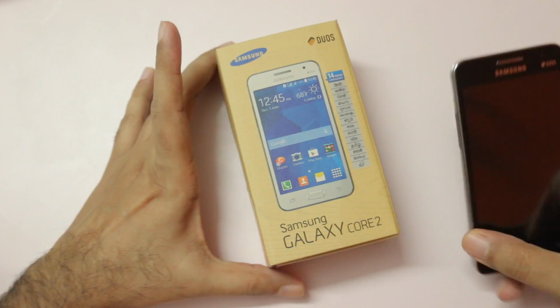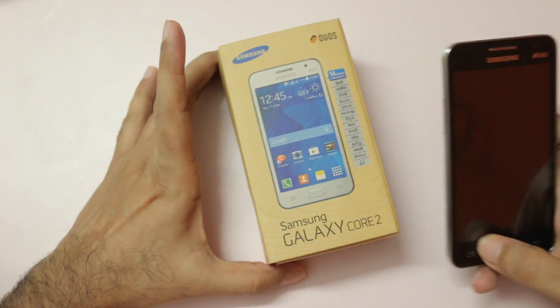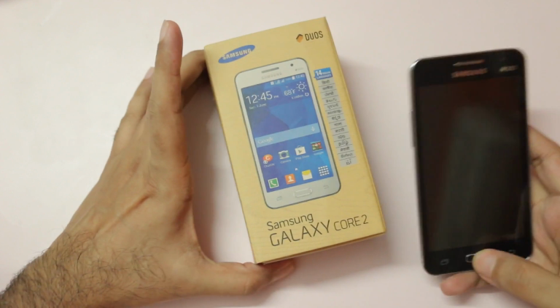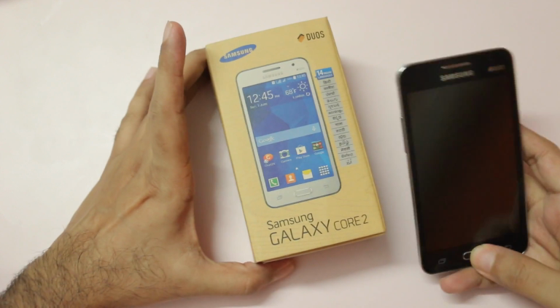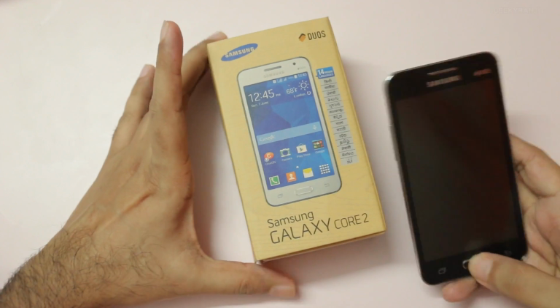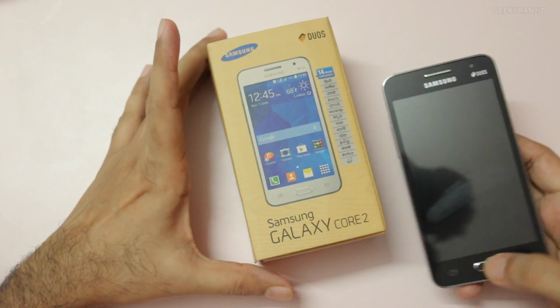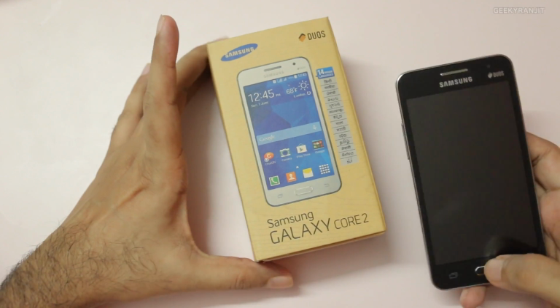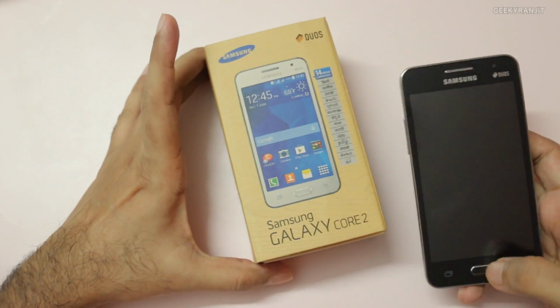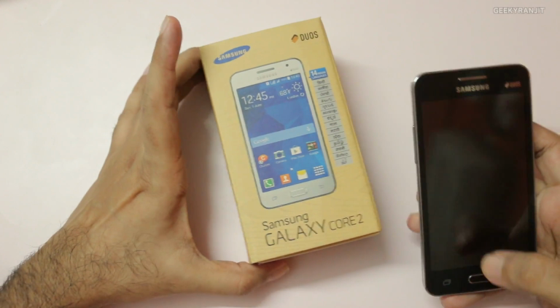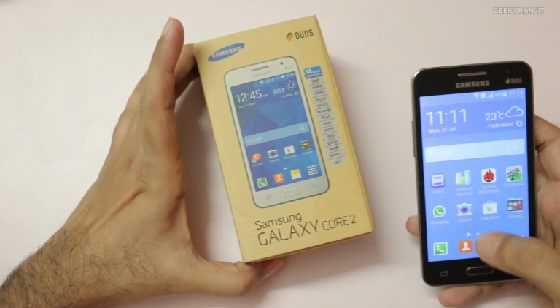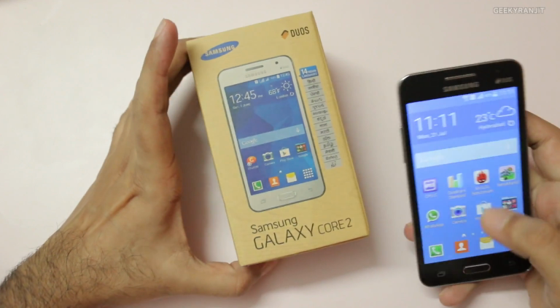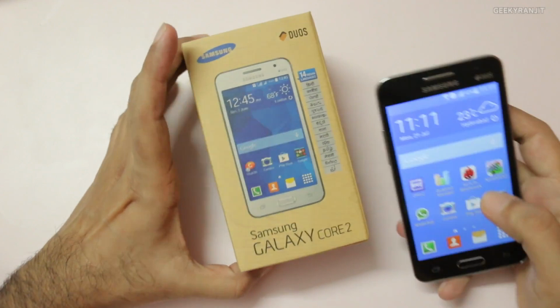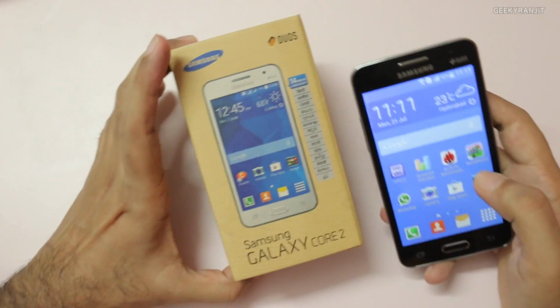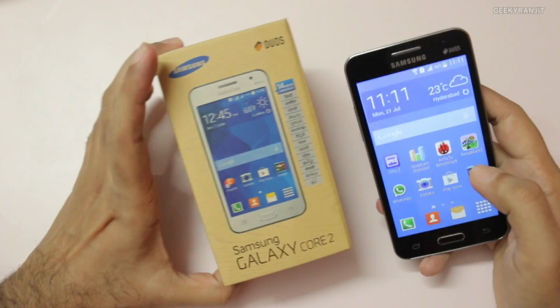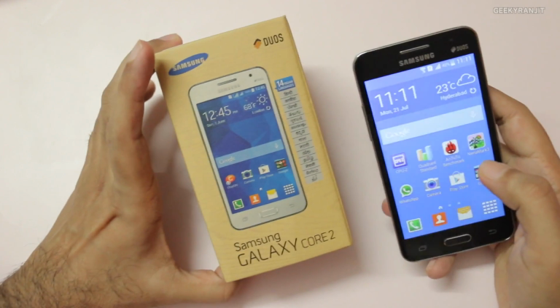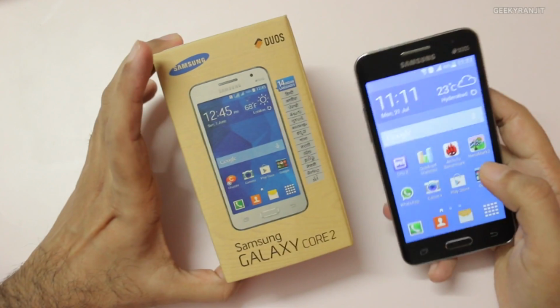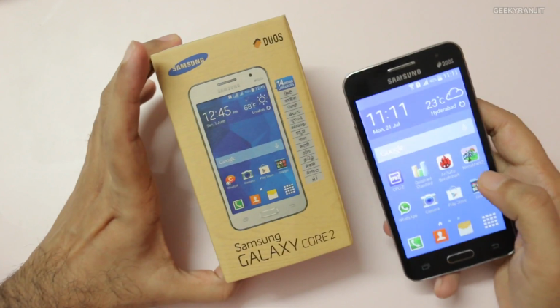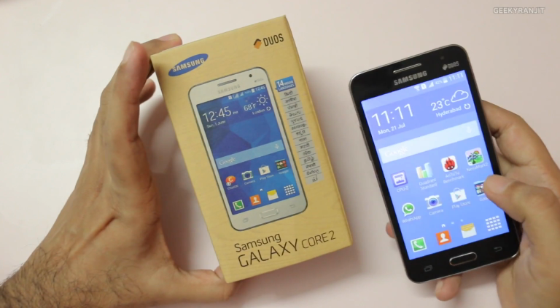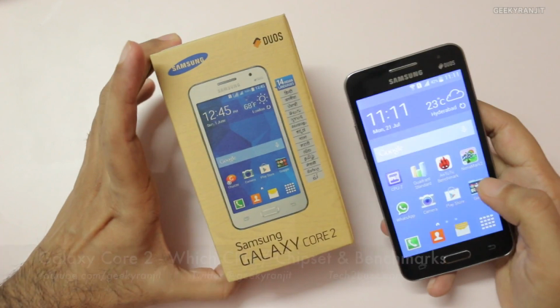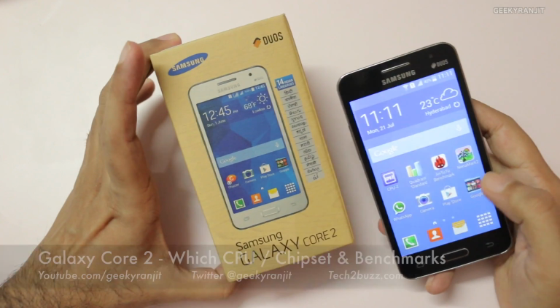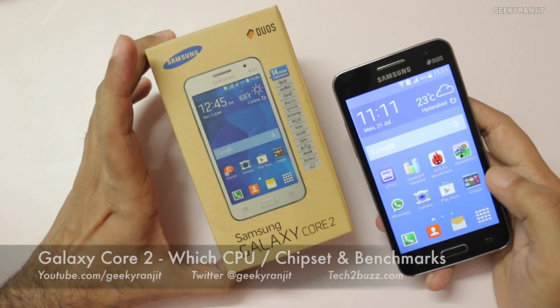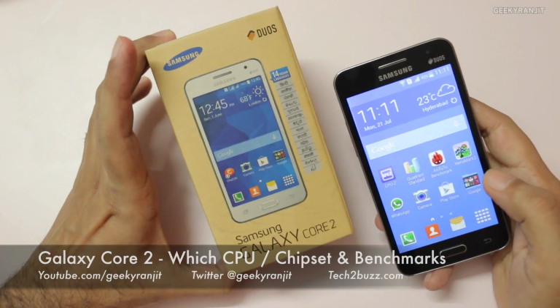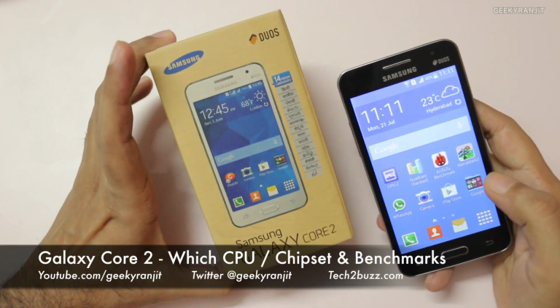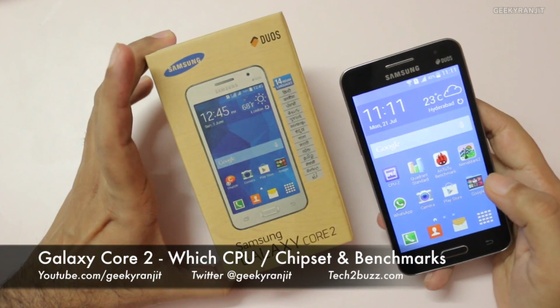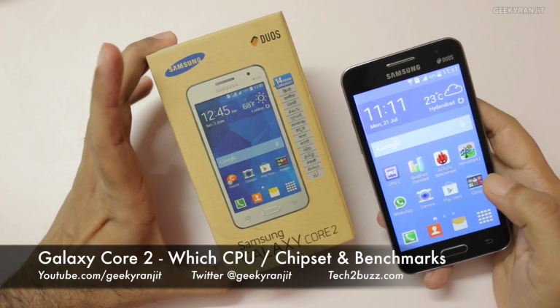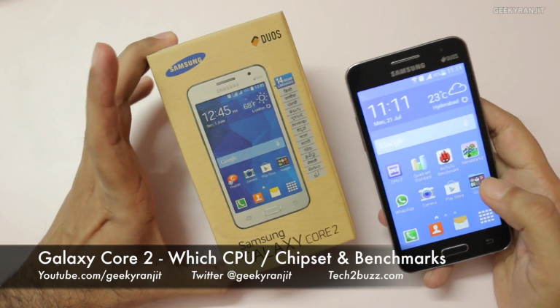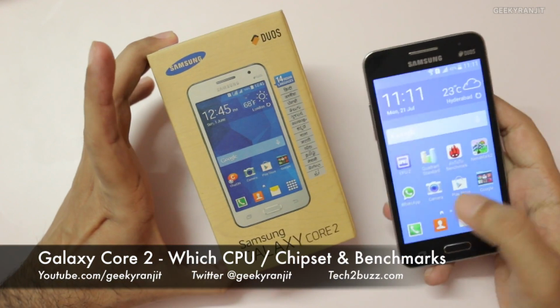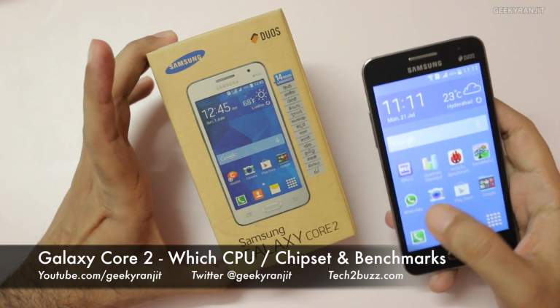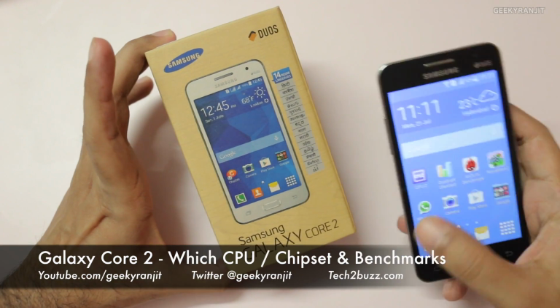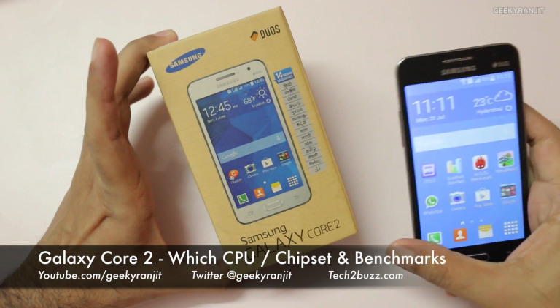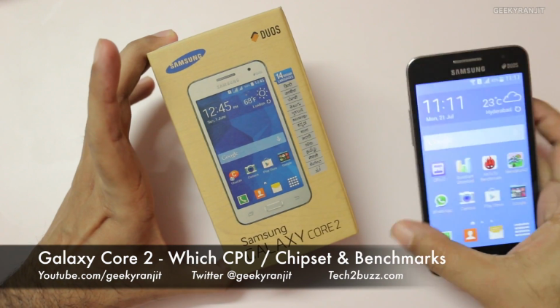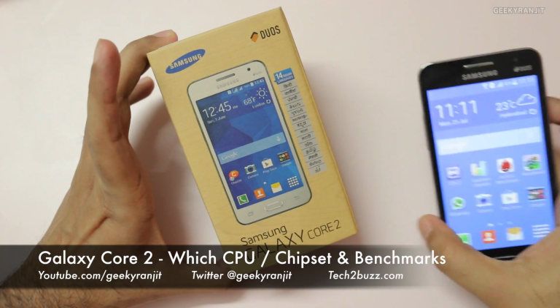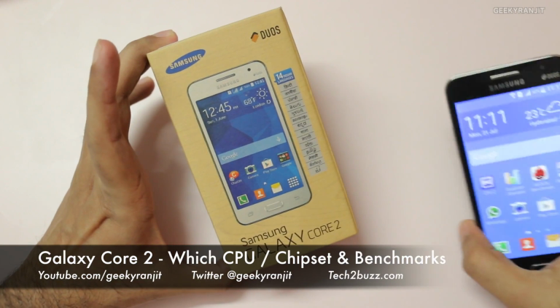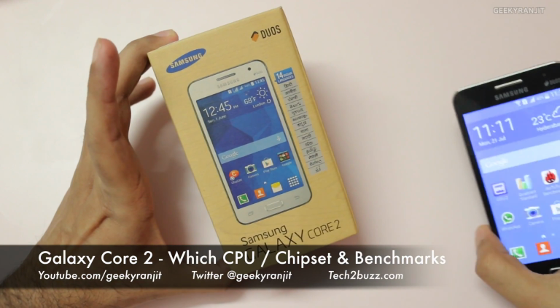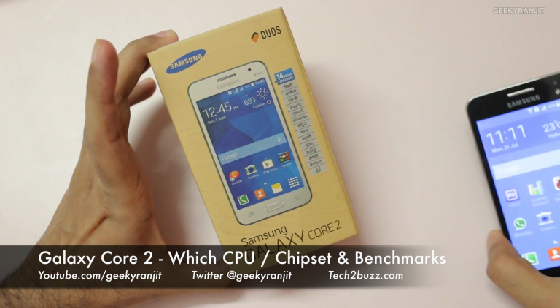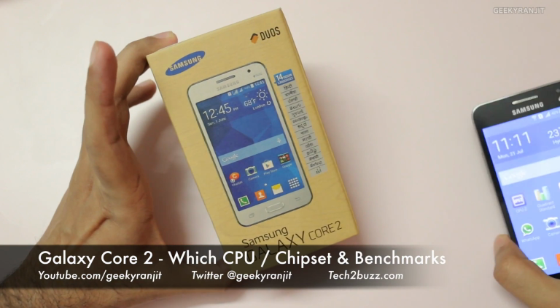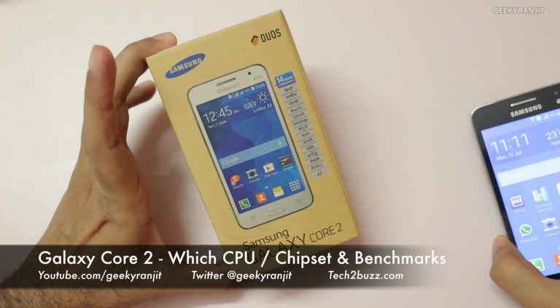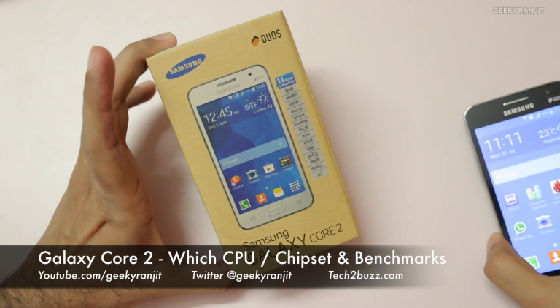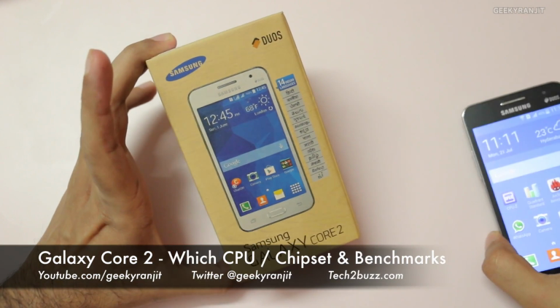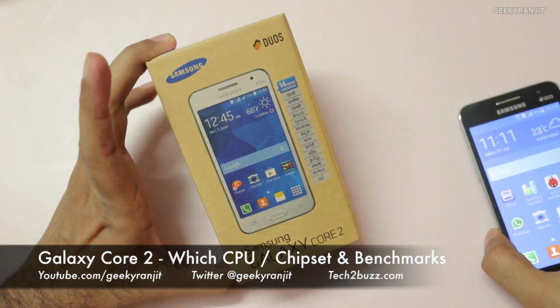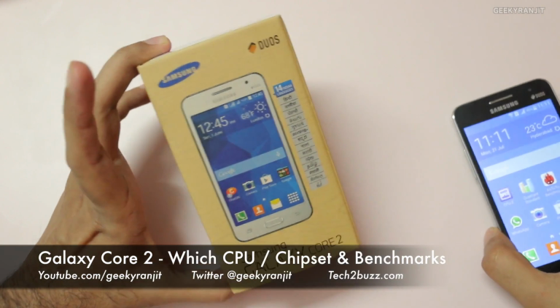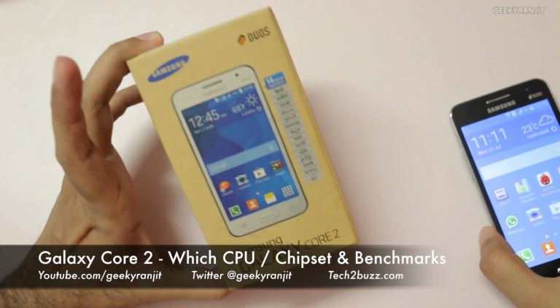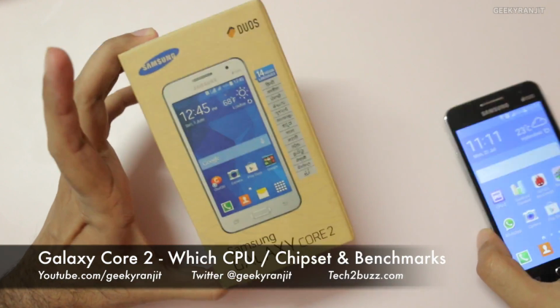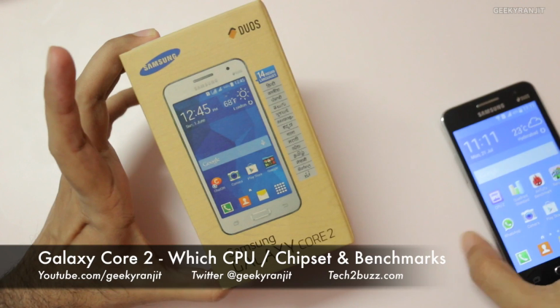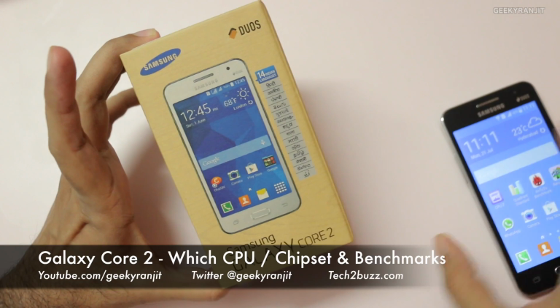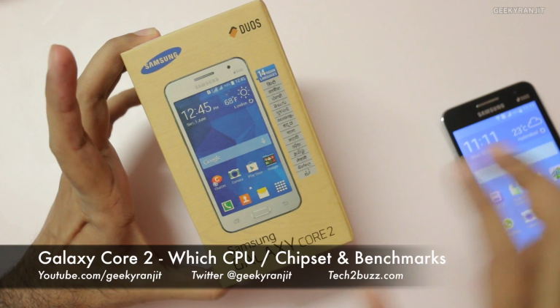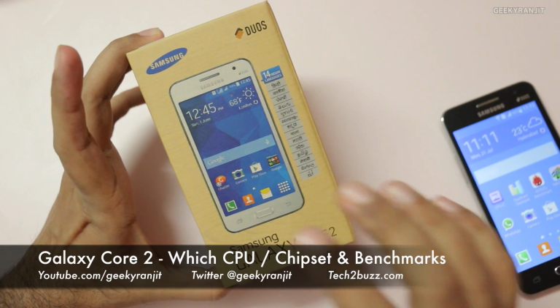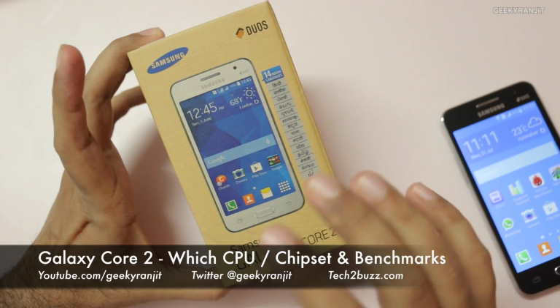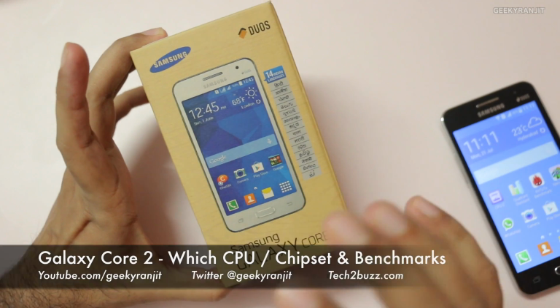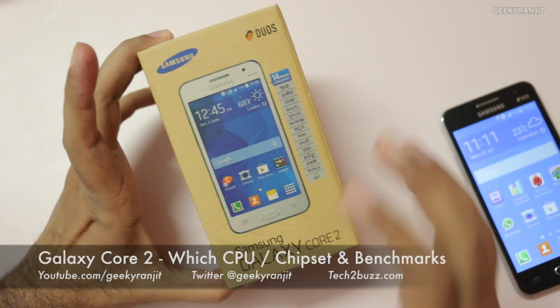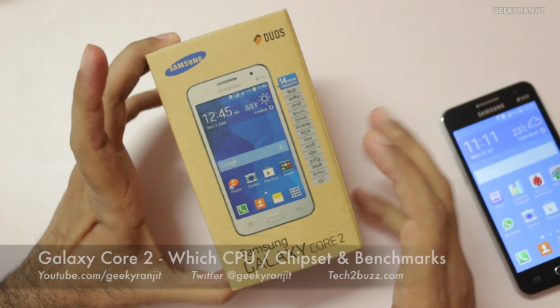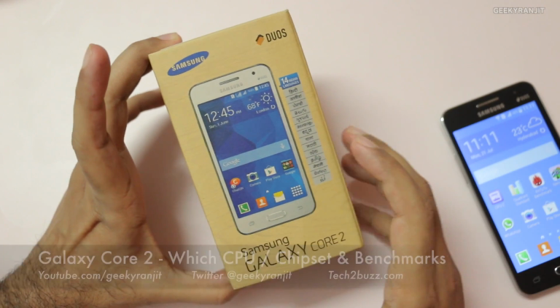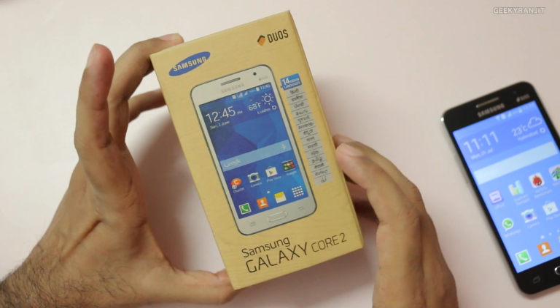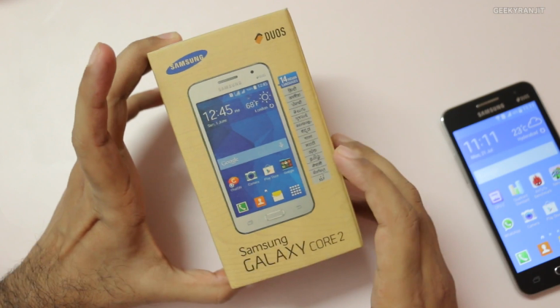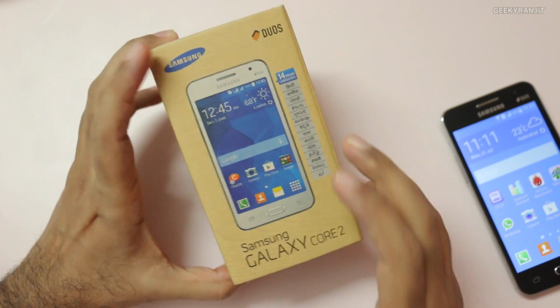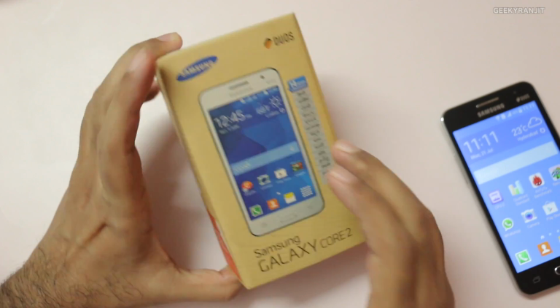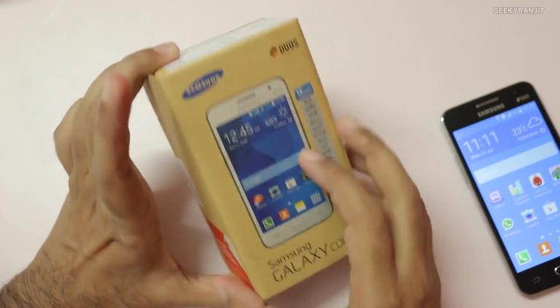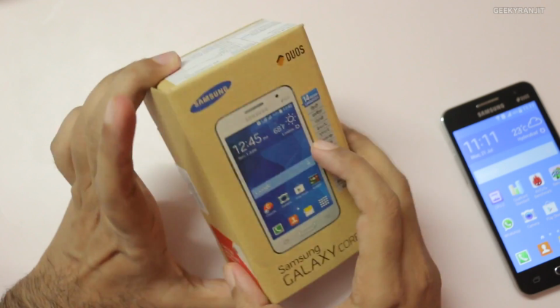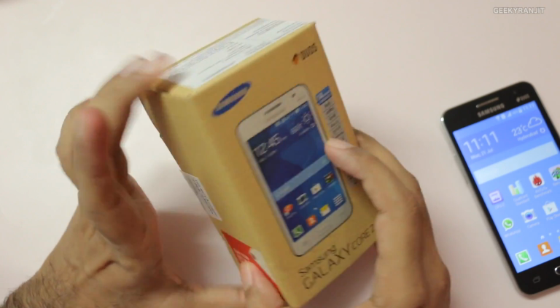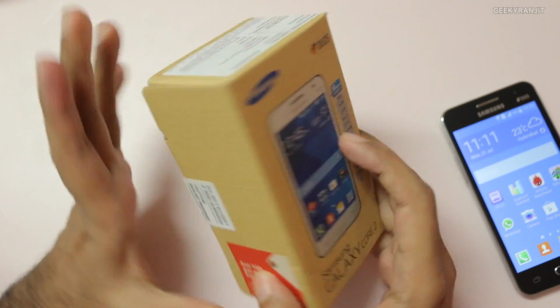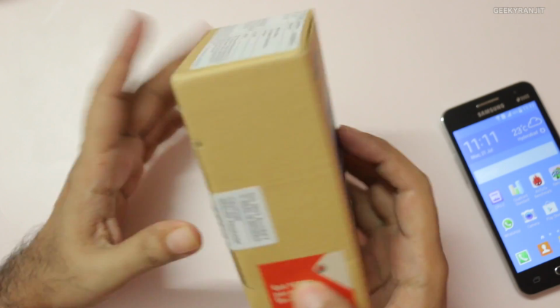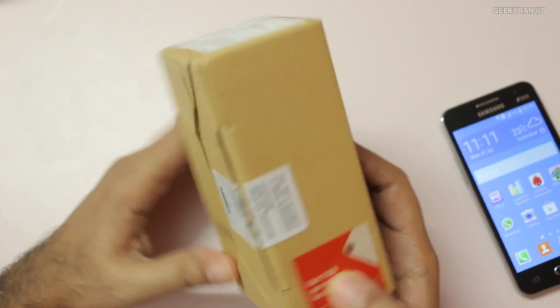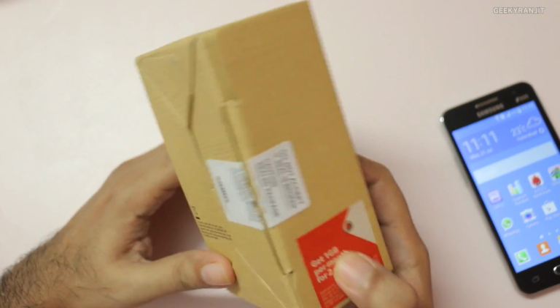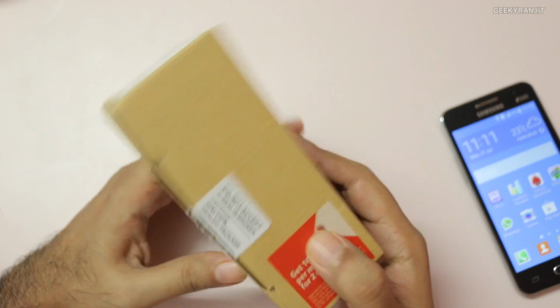Hi there, this is Ranjit and I have the Samsung Galaxy Core 2 with me. In this video we're going to look at the processor that is used.